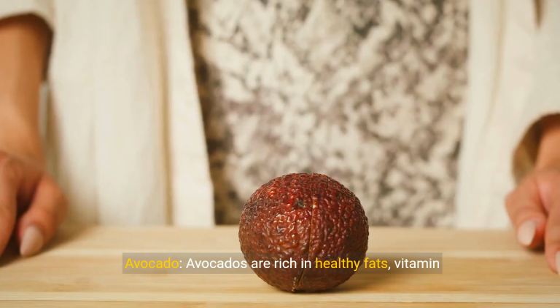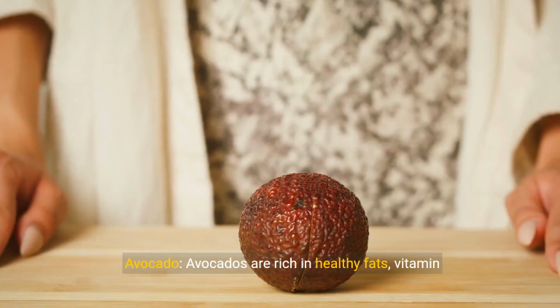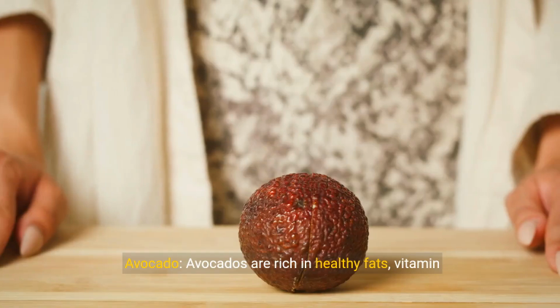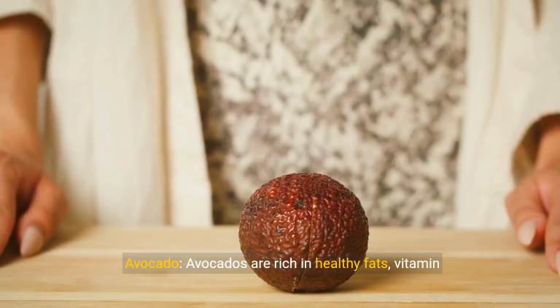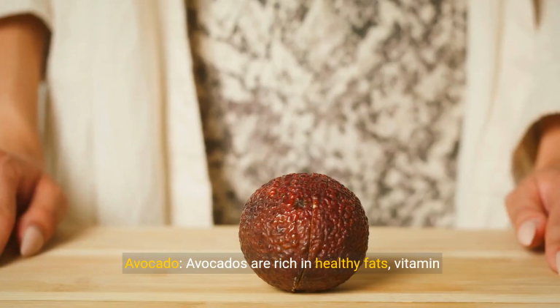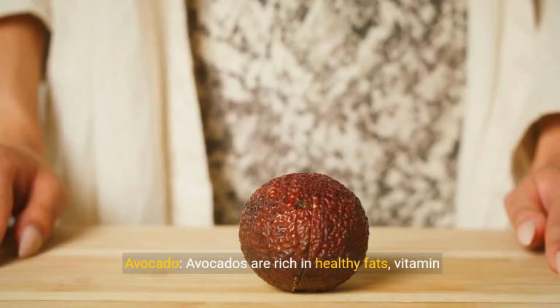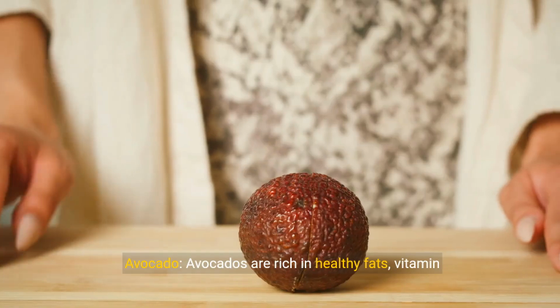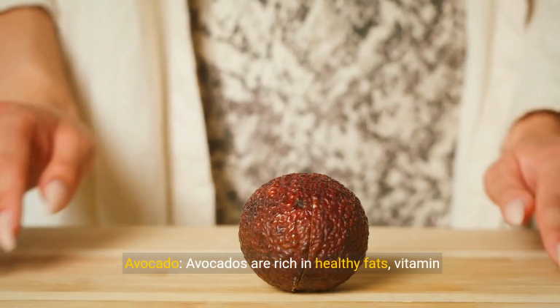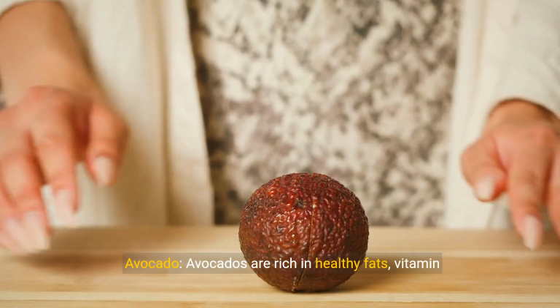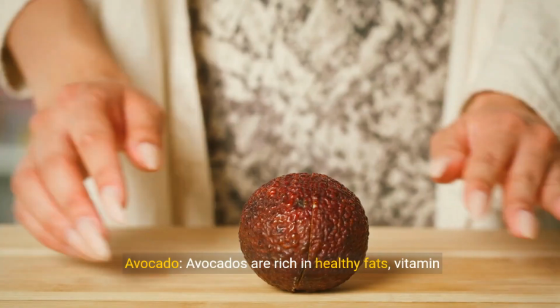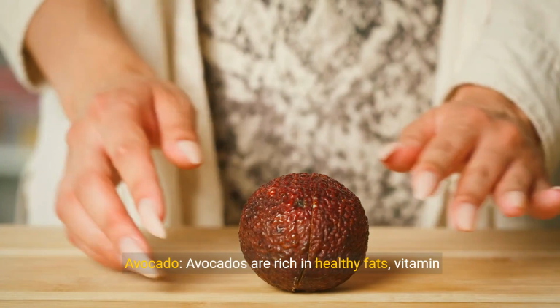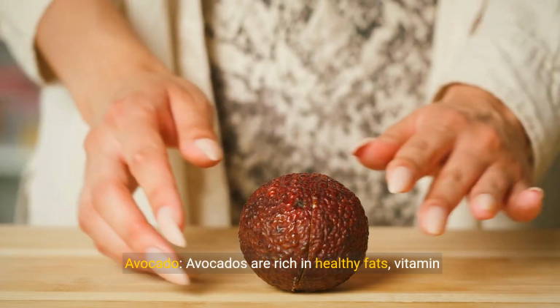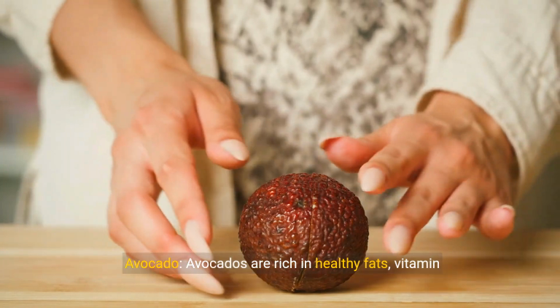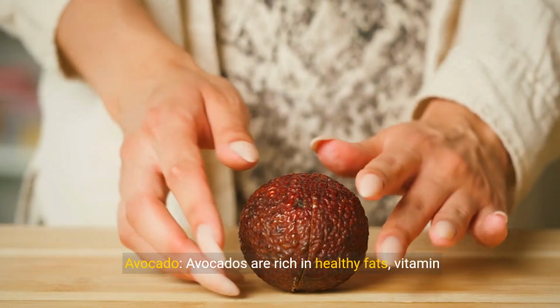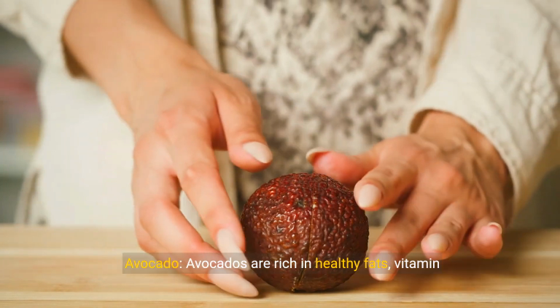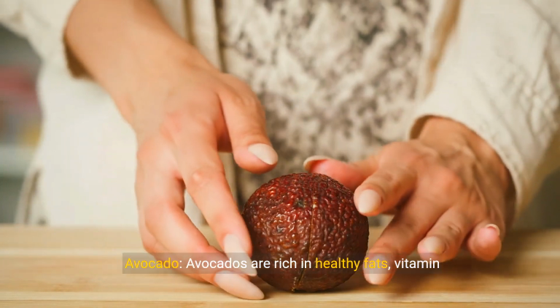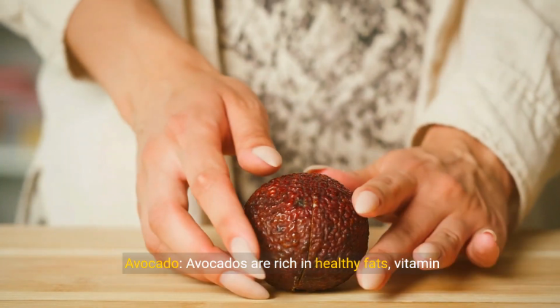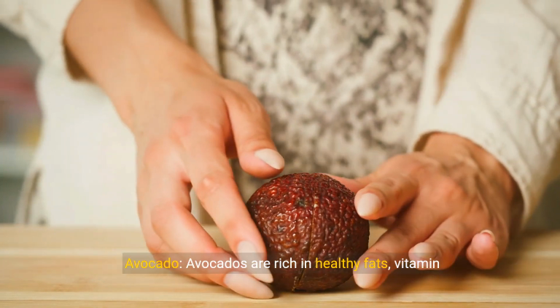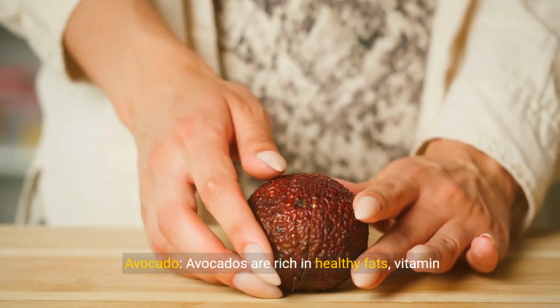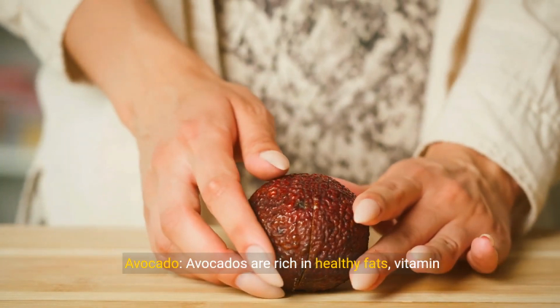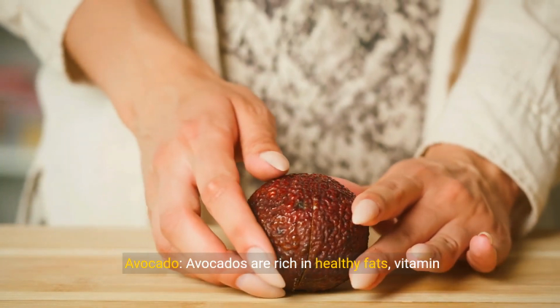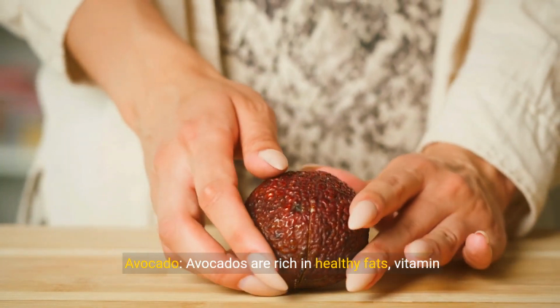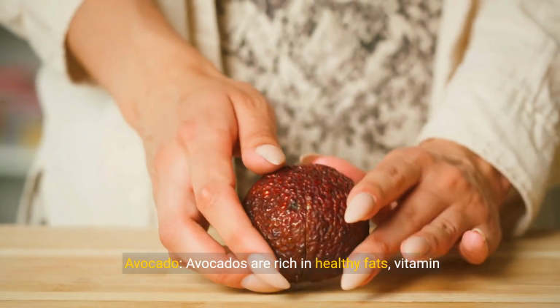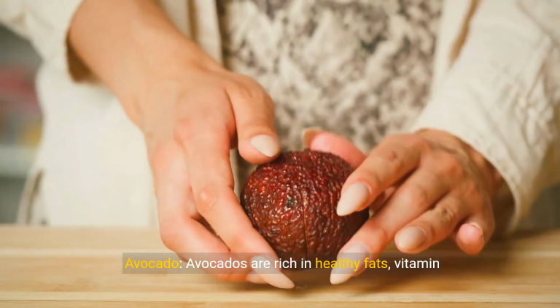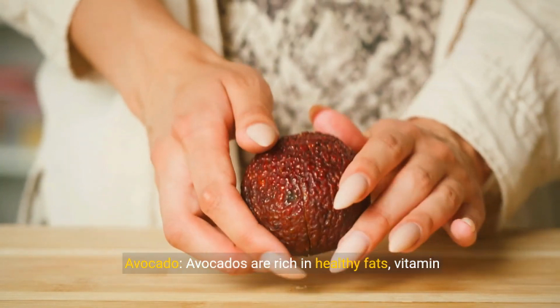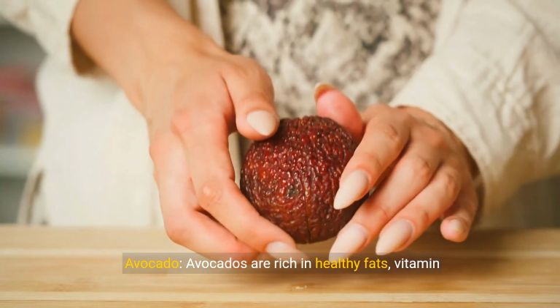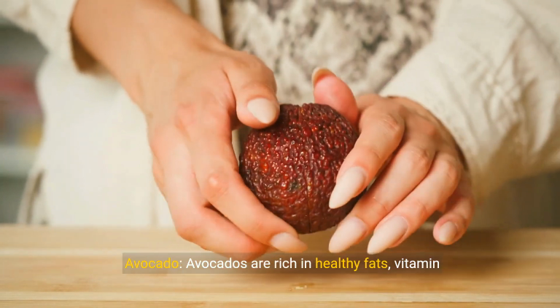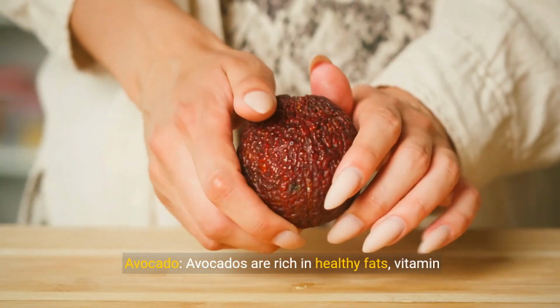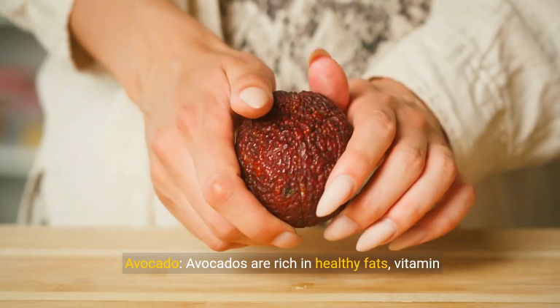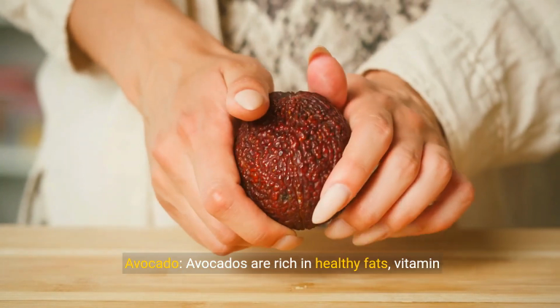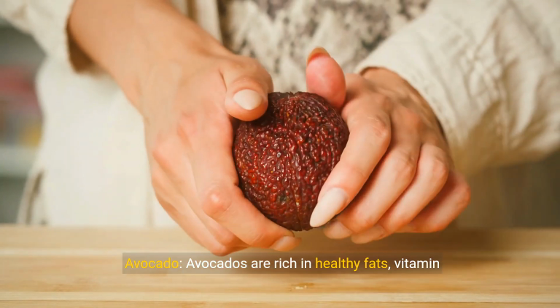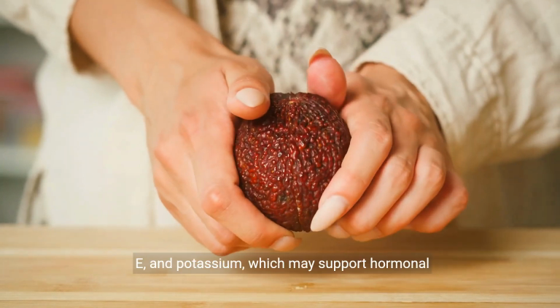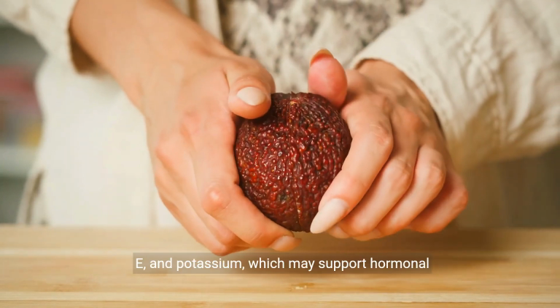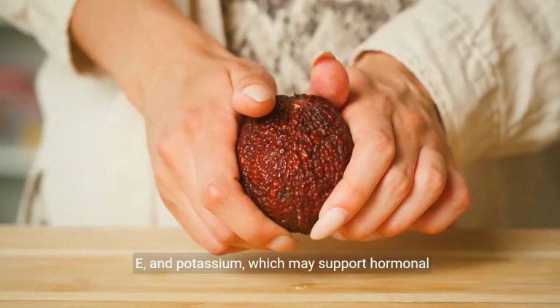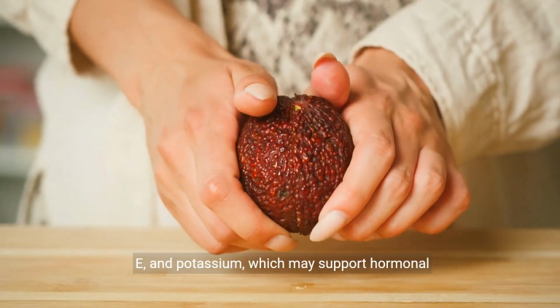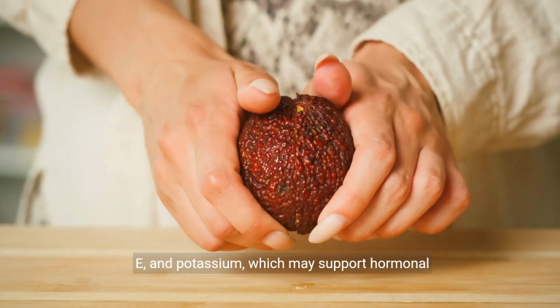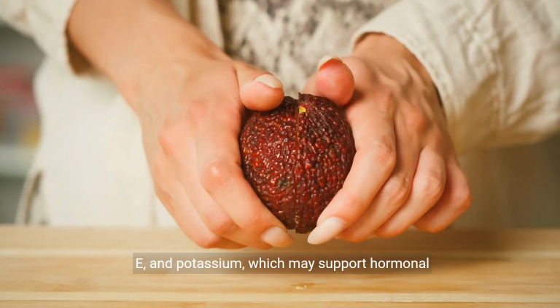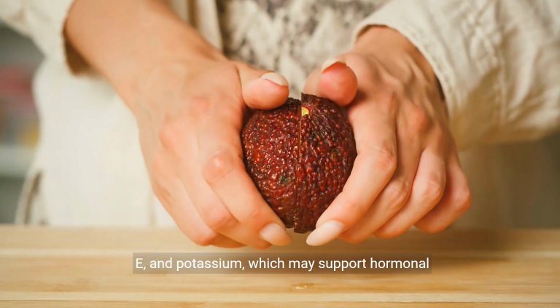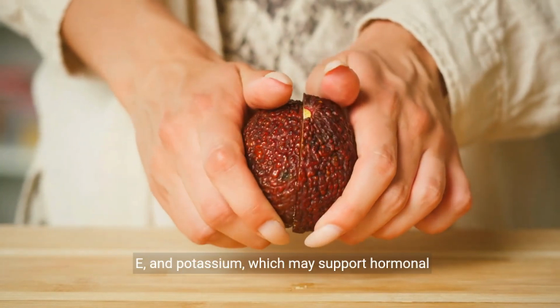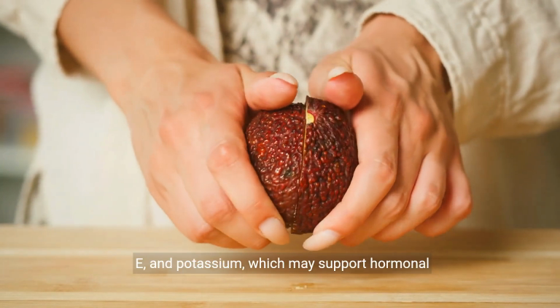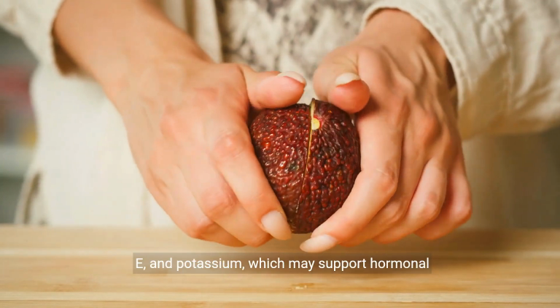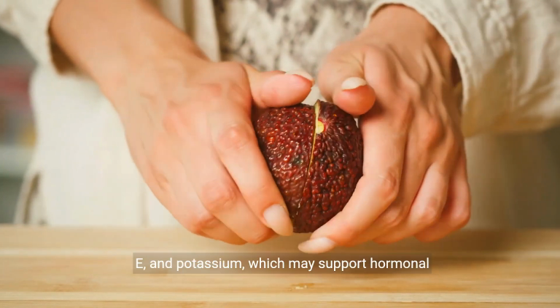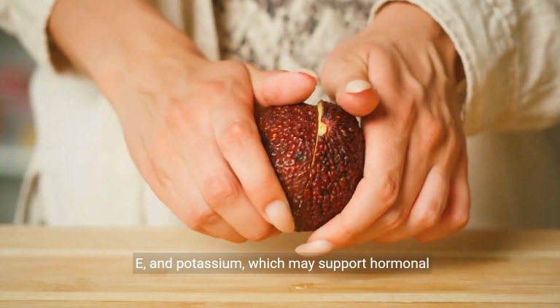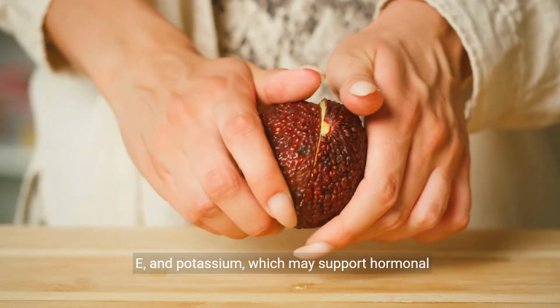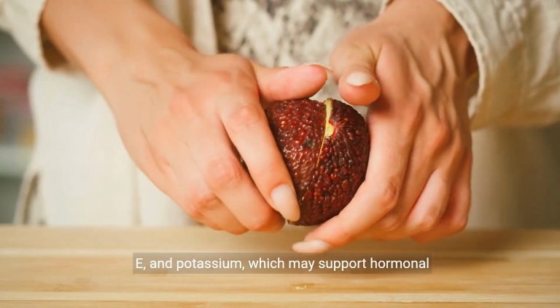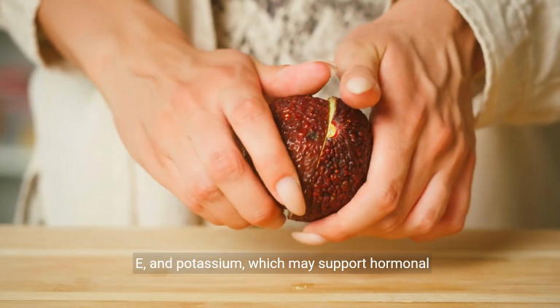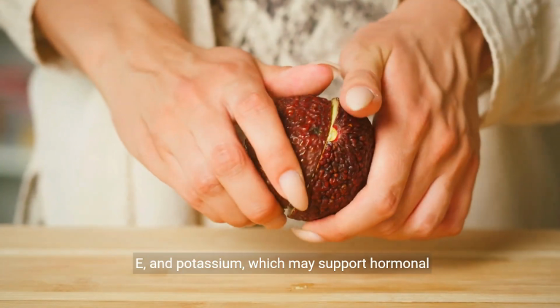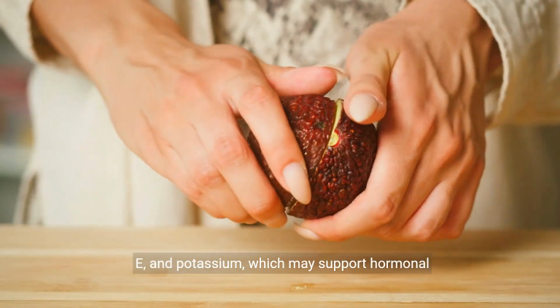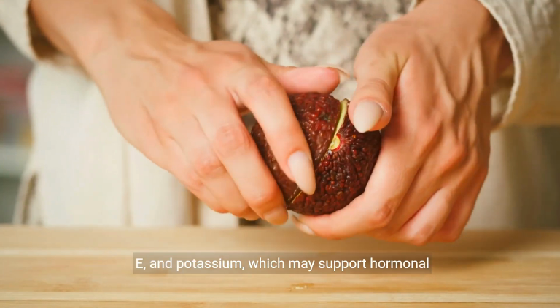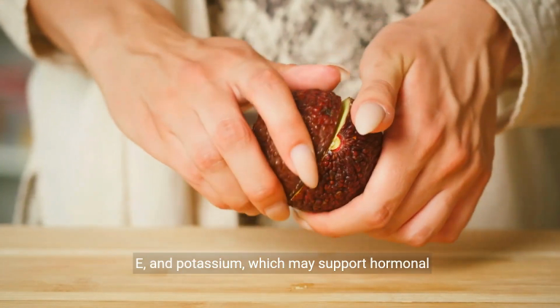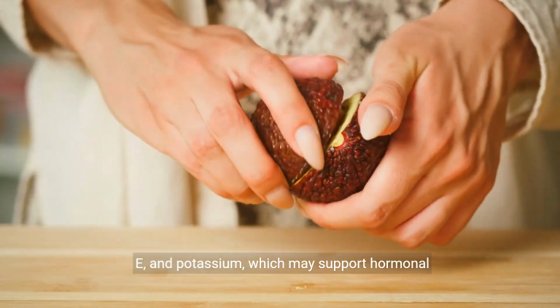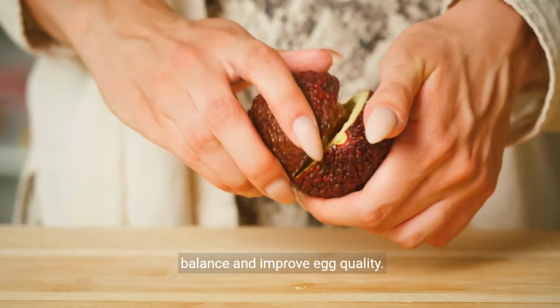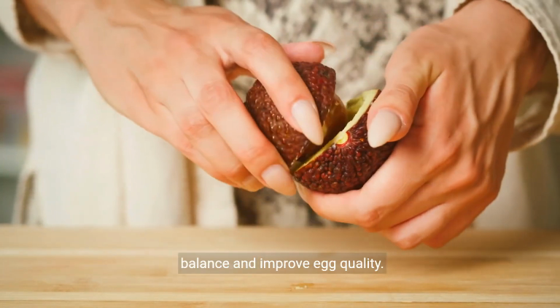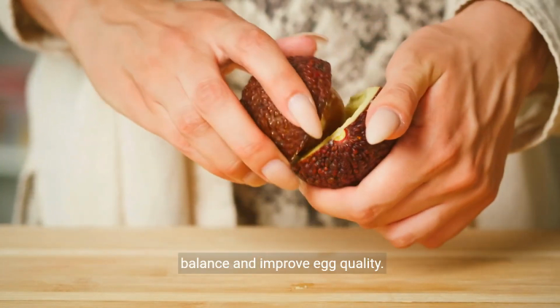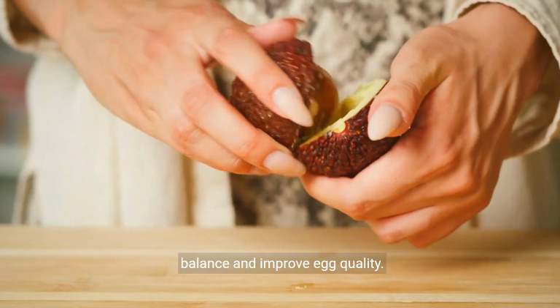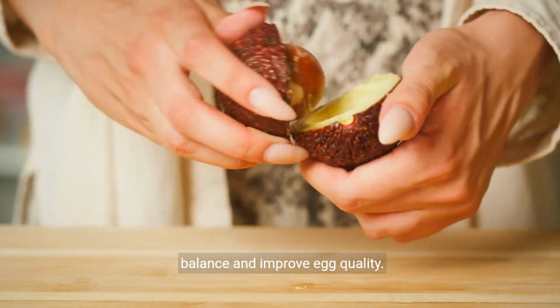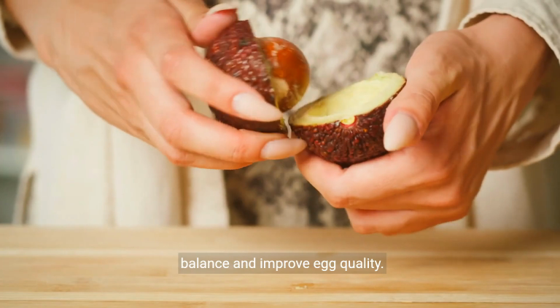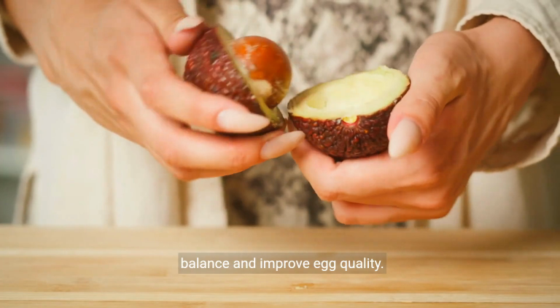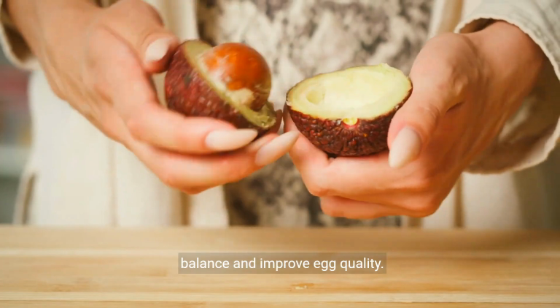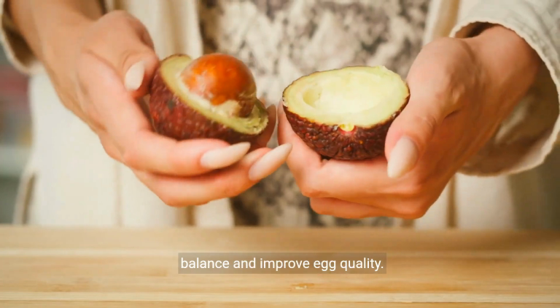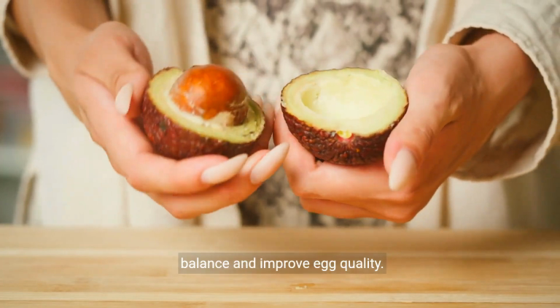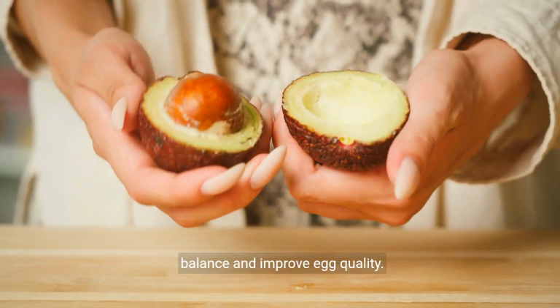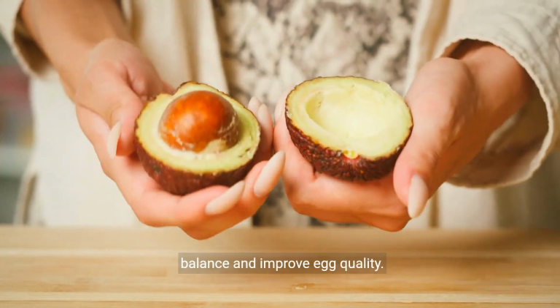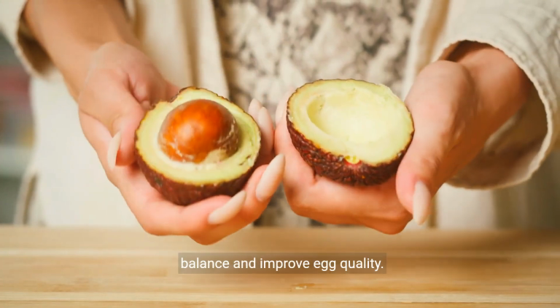Avocado. Avocados are rich in healthy fats, vitamin E, and potassium, which may support hormonal balance and improve egg quality.